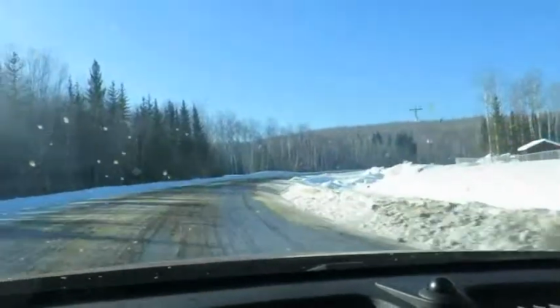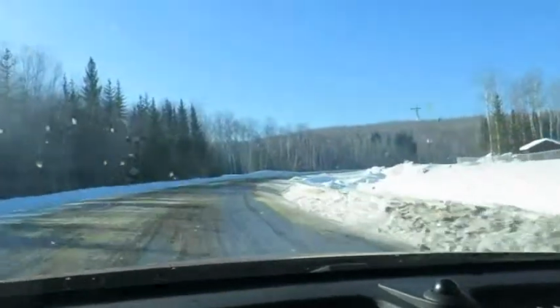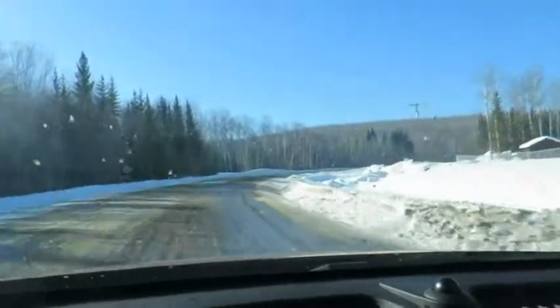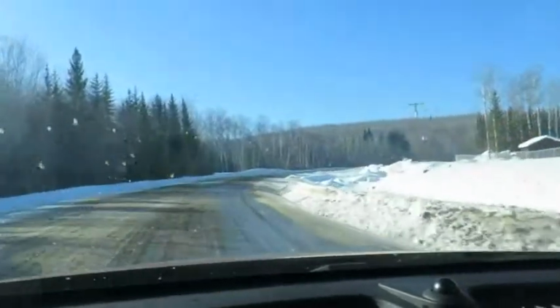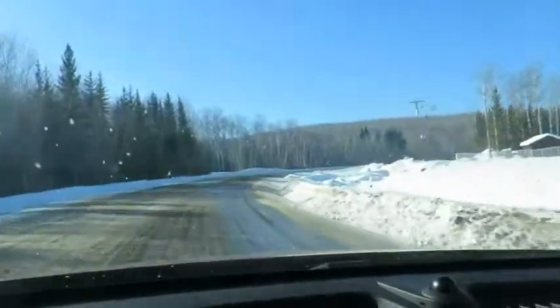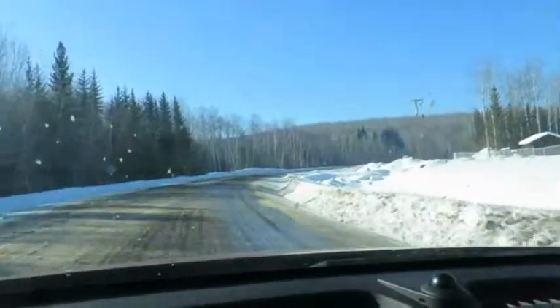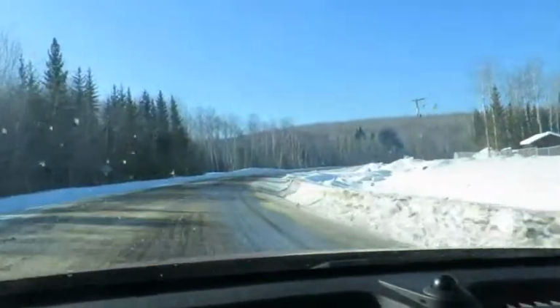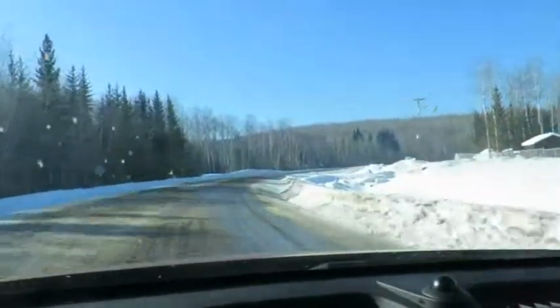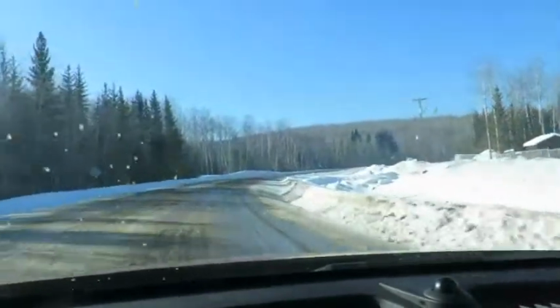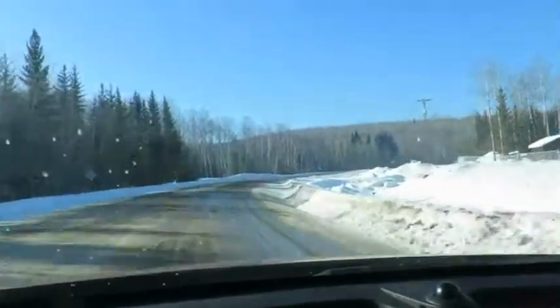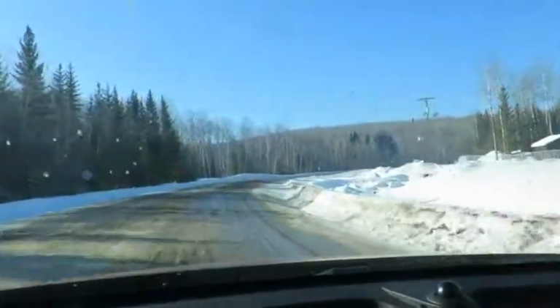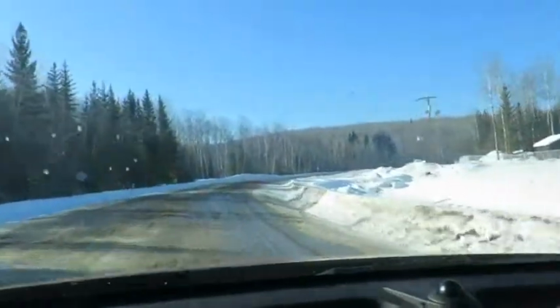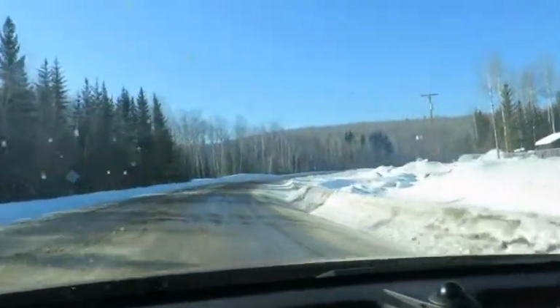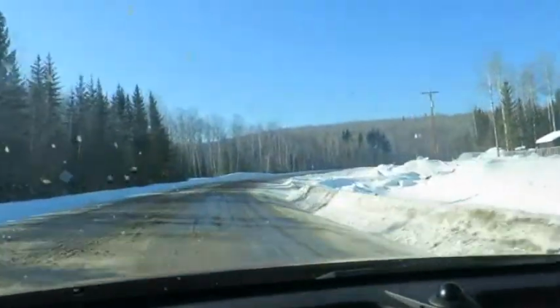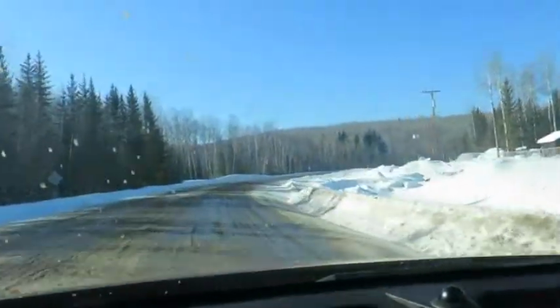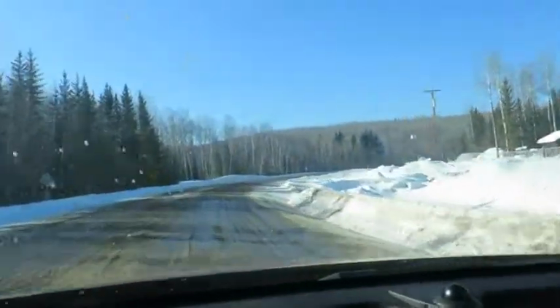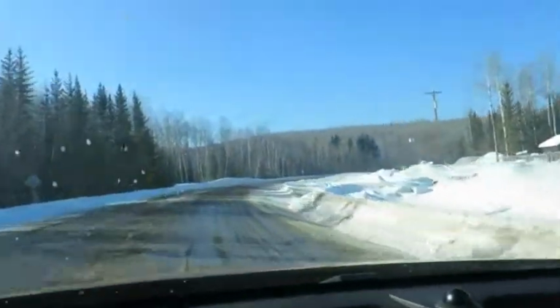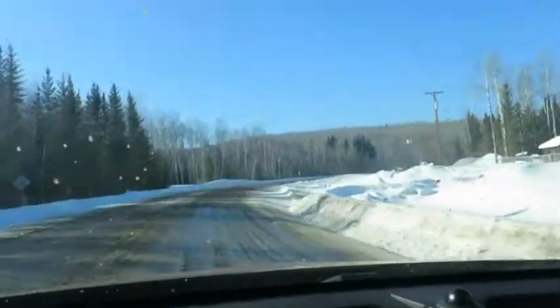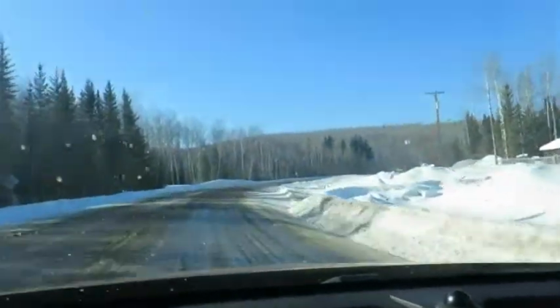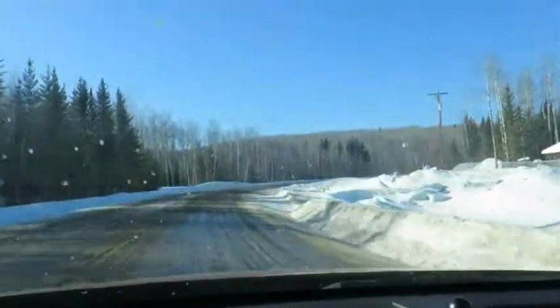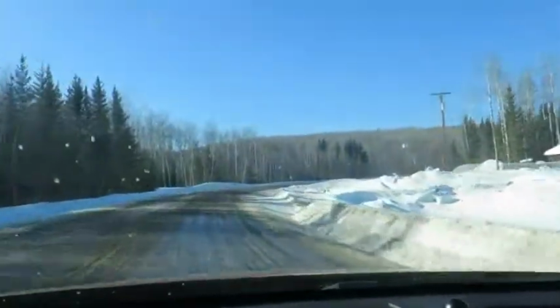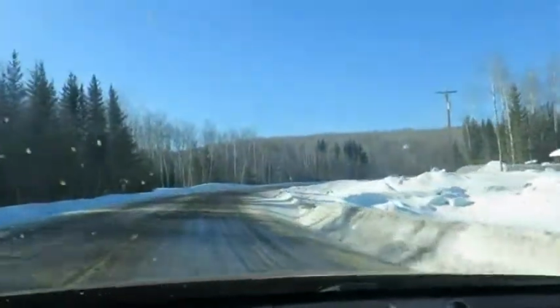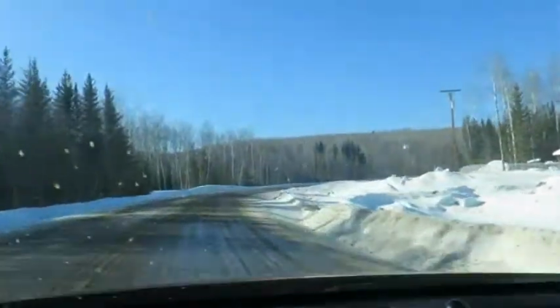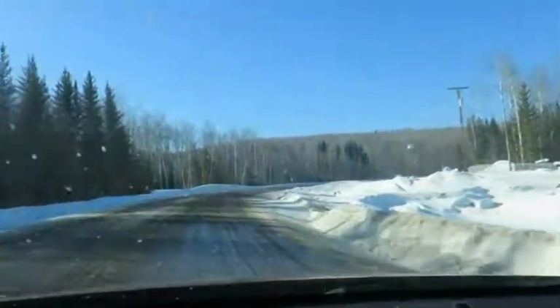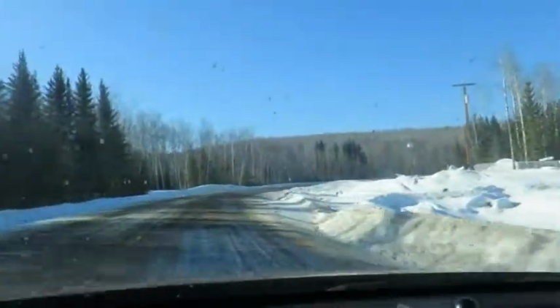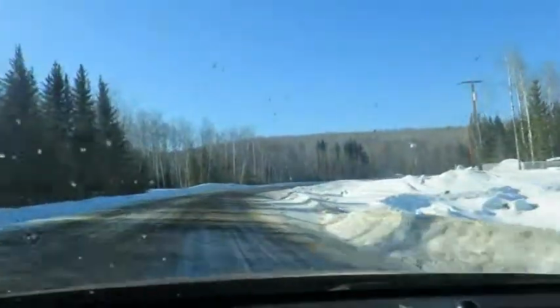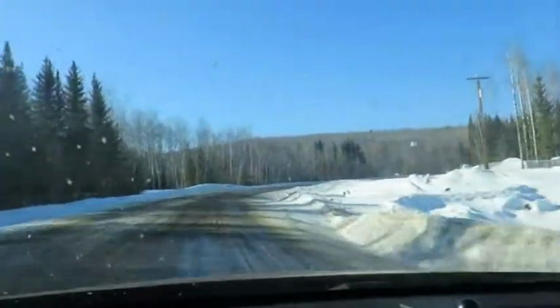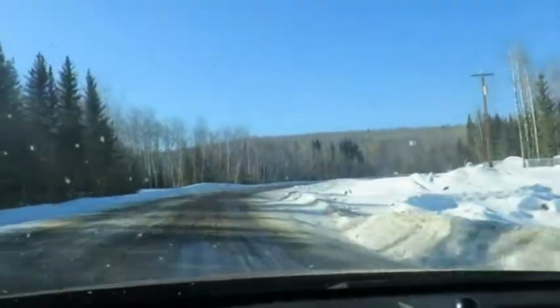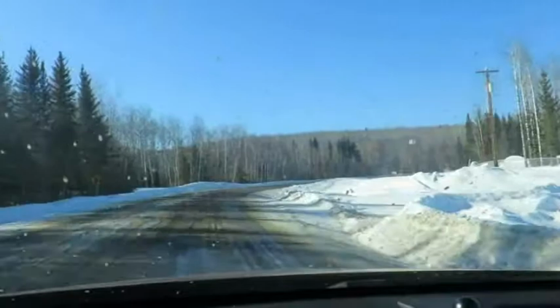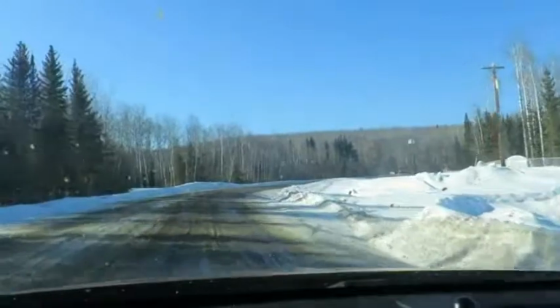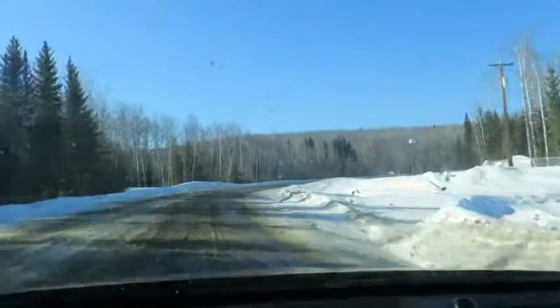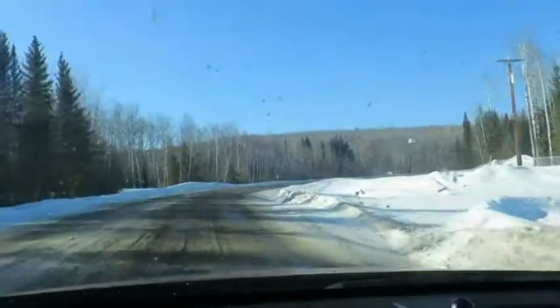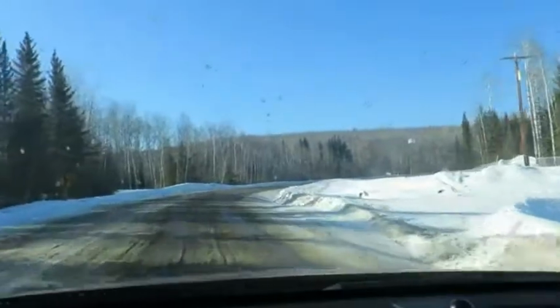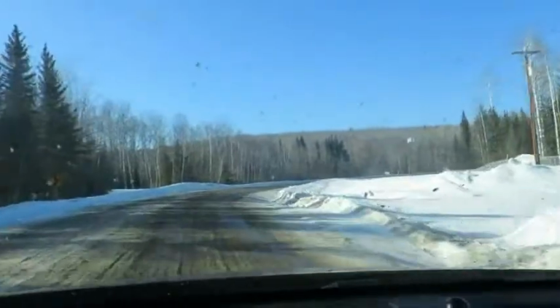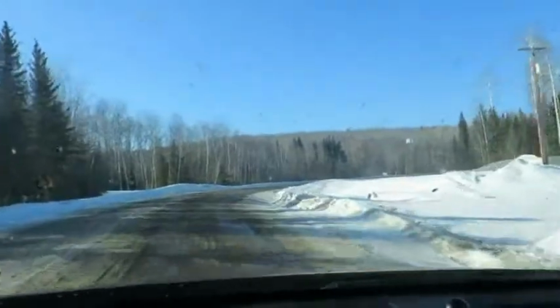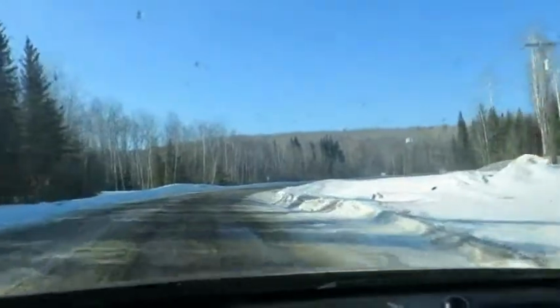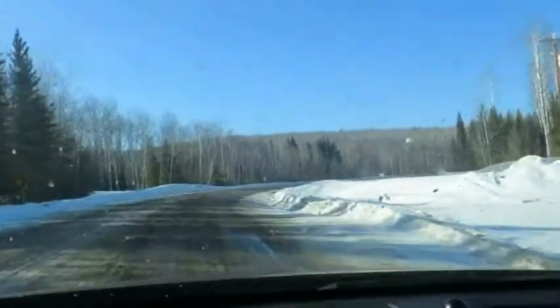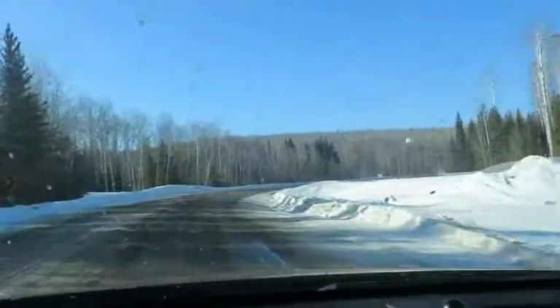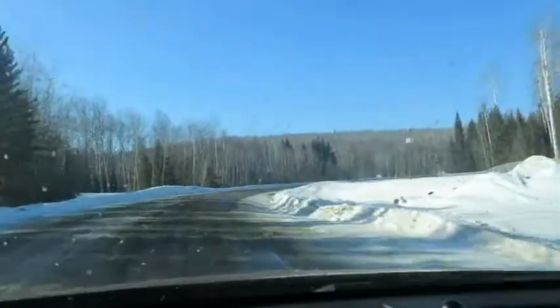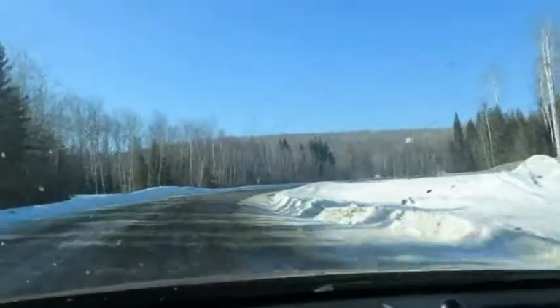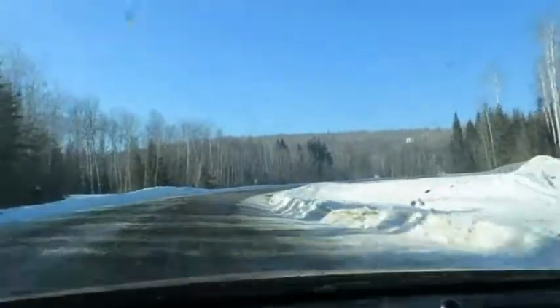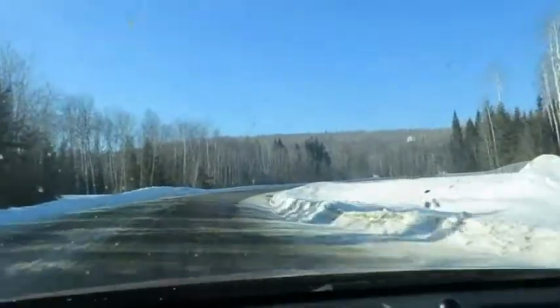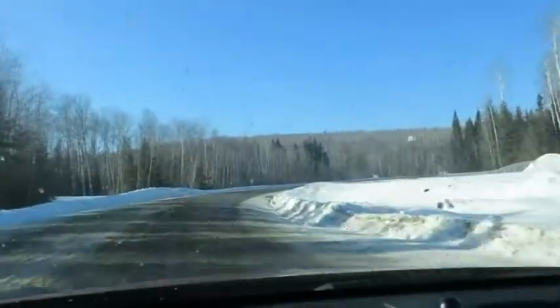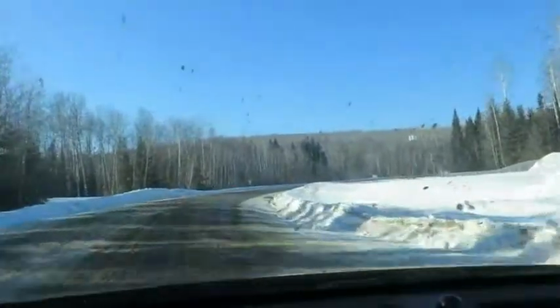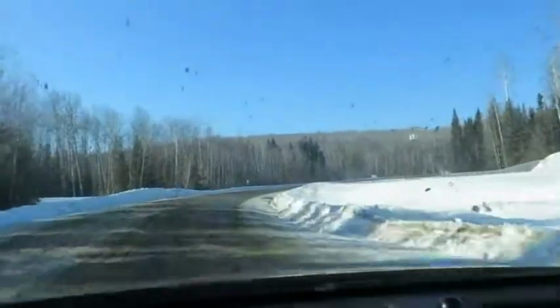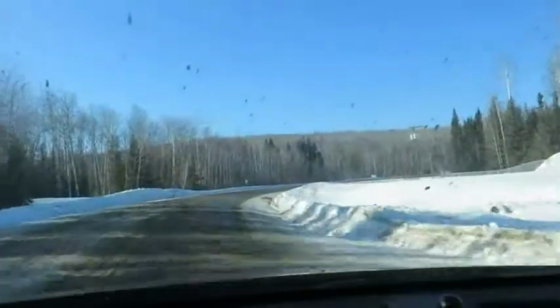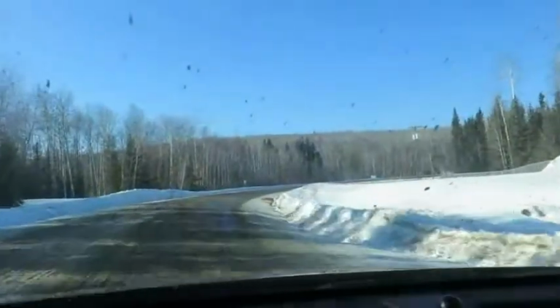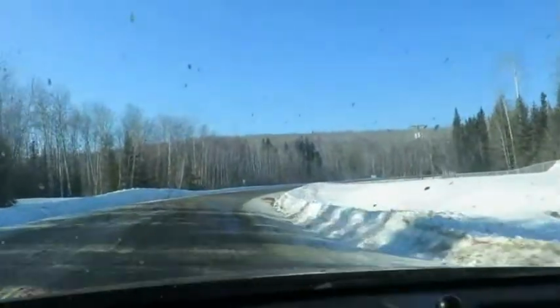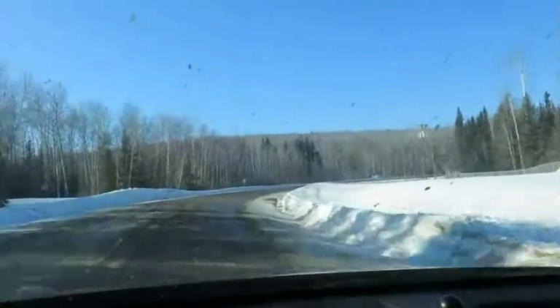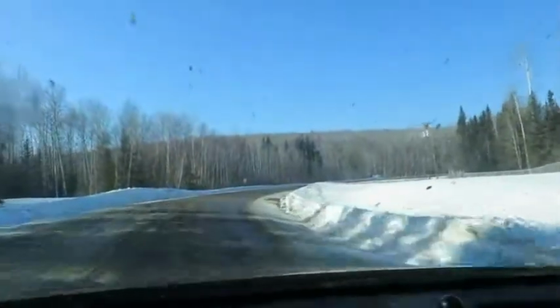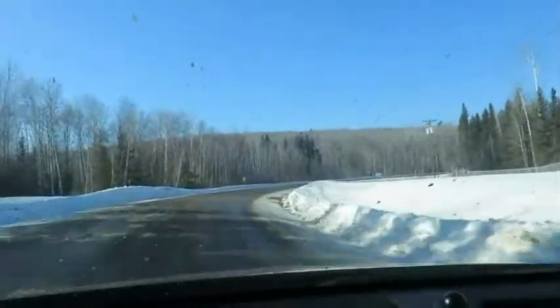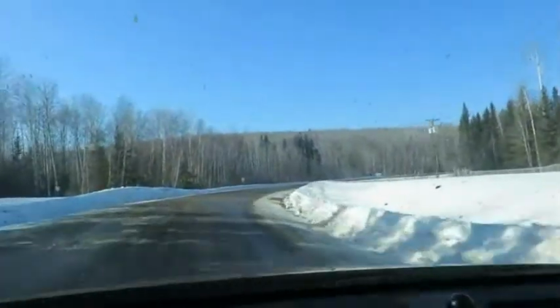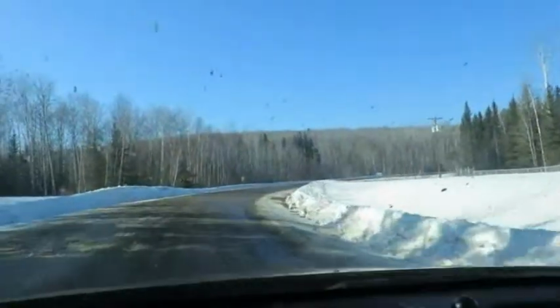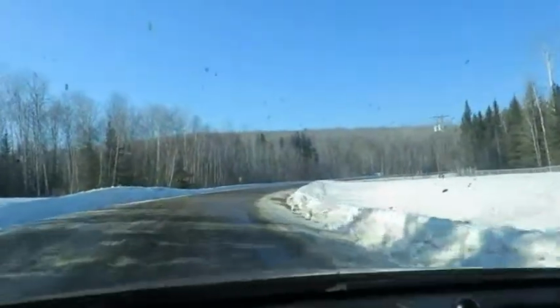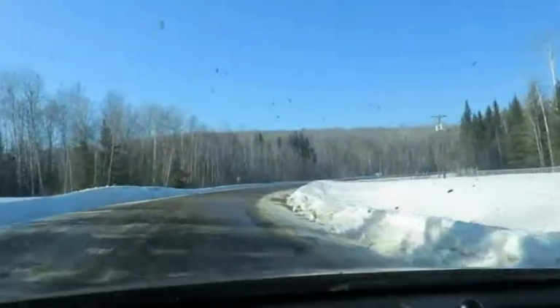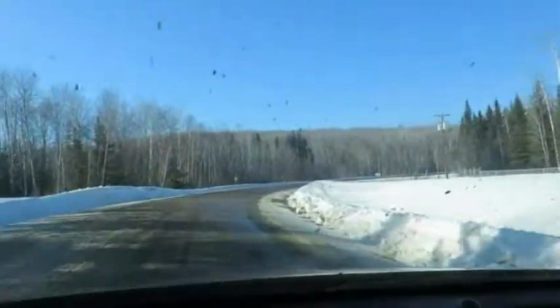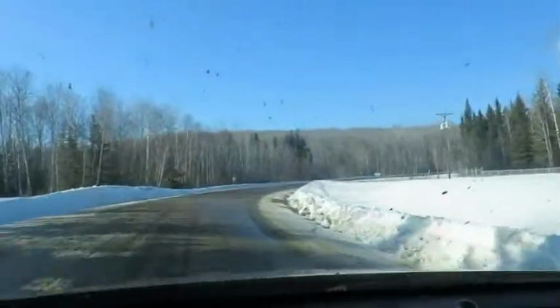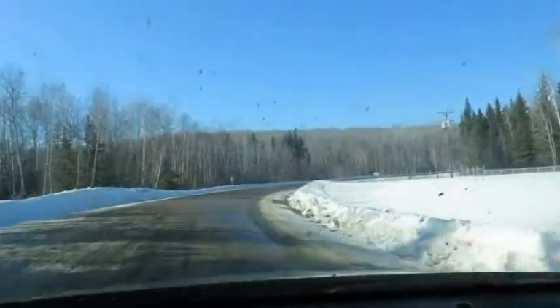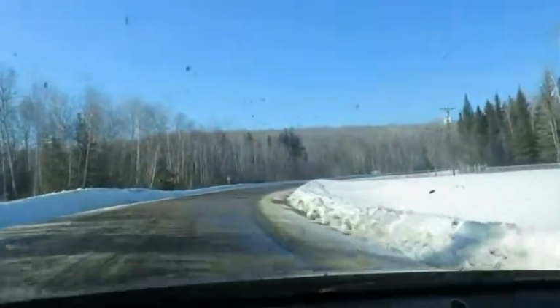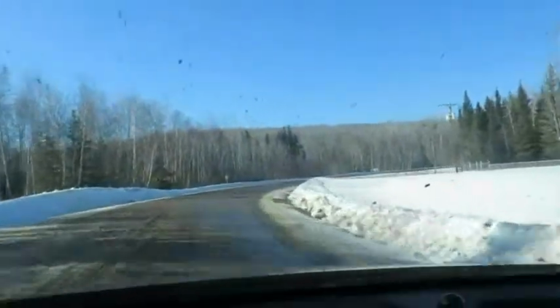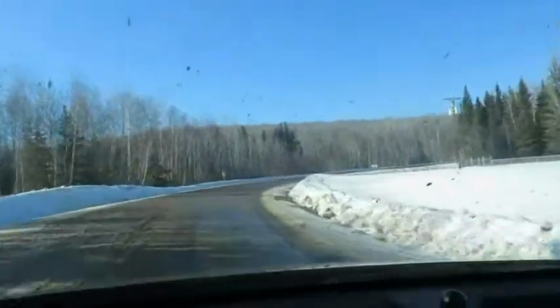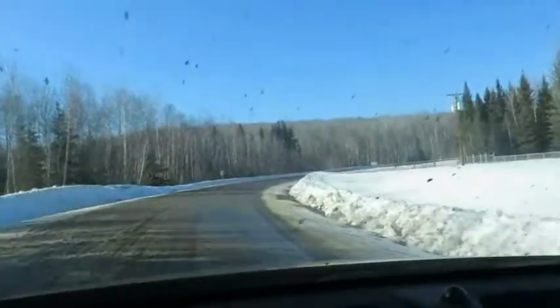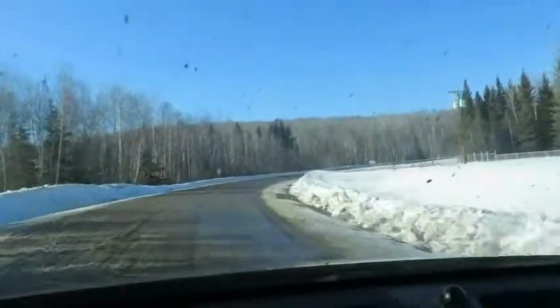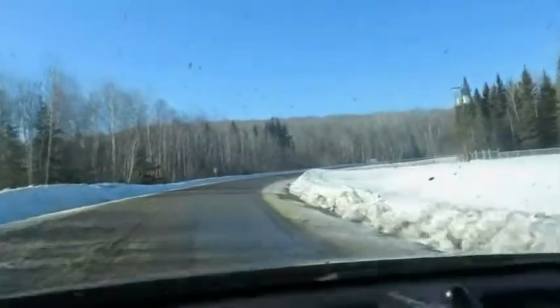The slushy road is really hard to drive on — it's the worst type of road. The tires are all over the place, sliding. It's worse than ice.